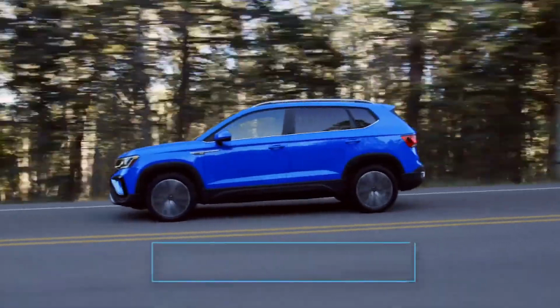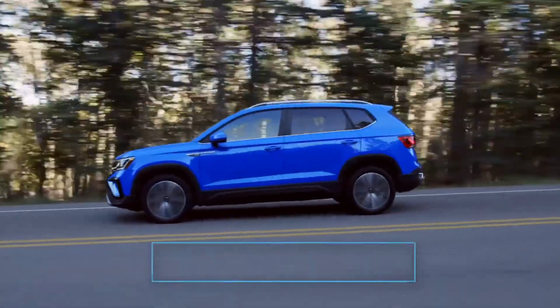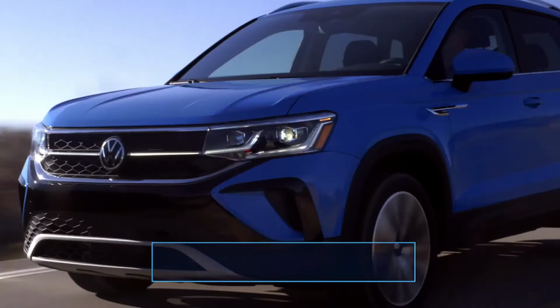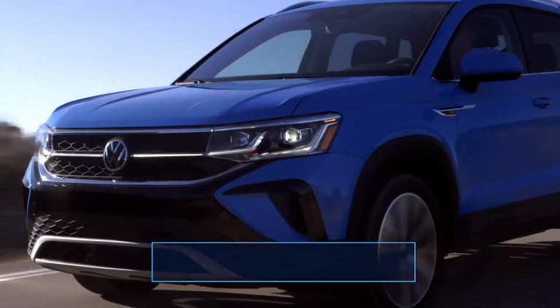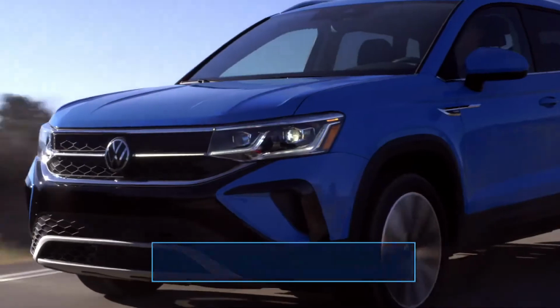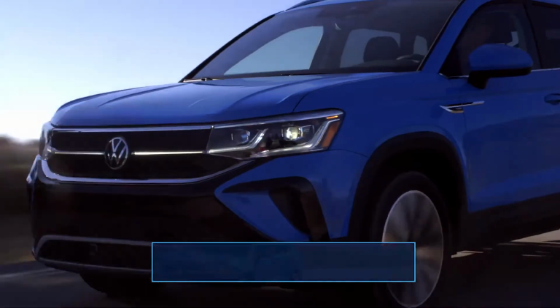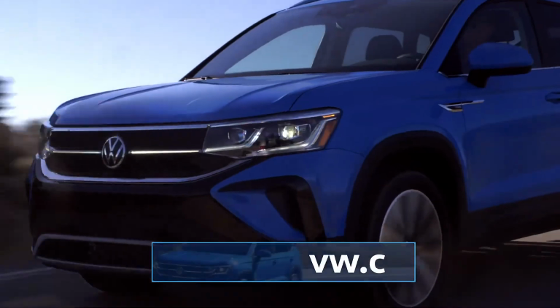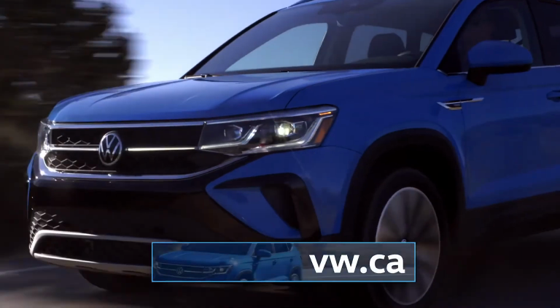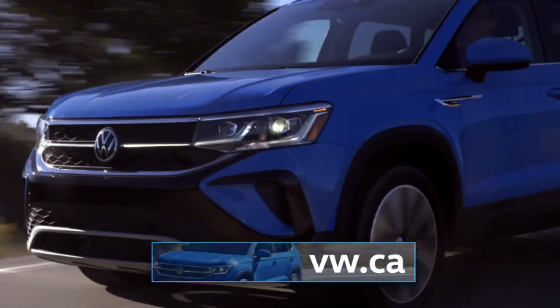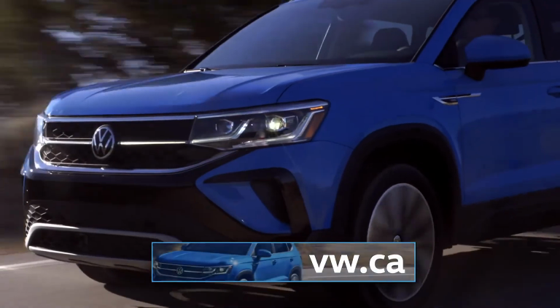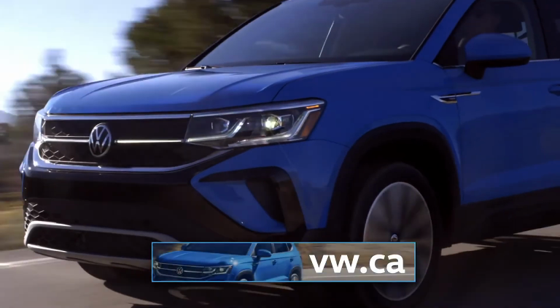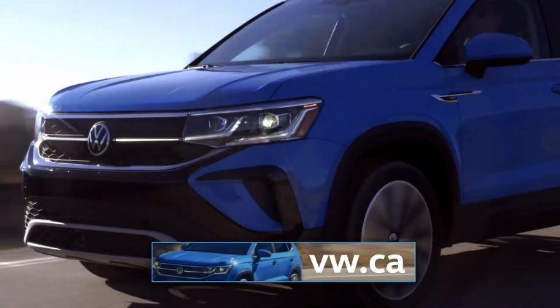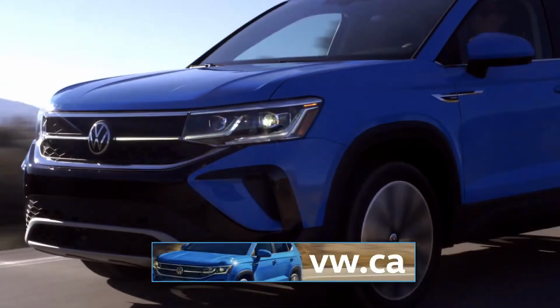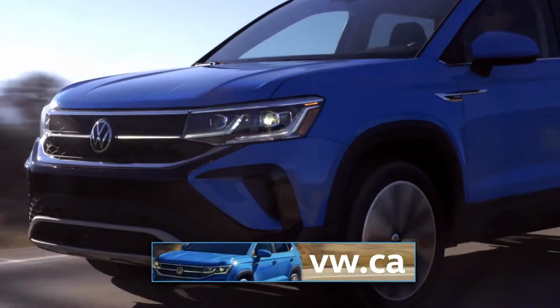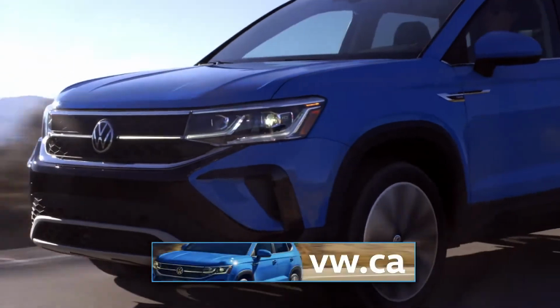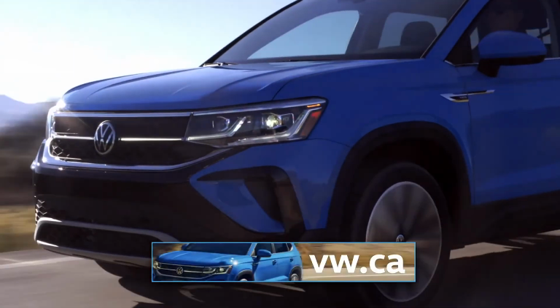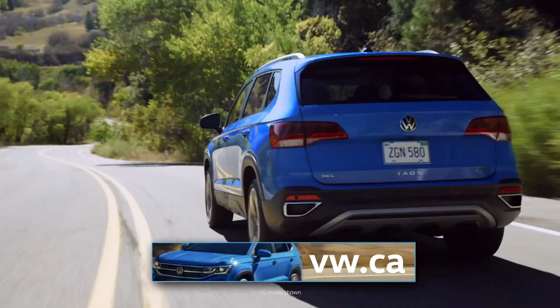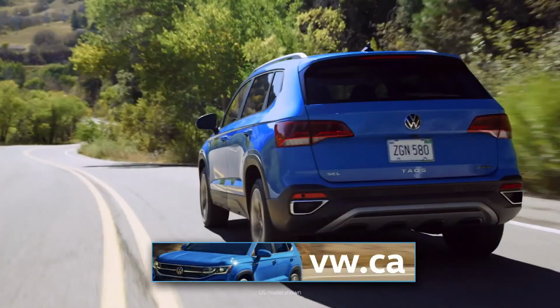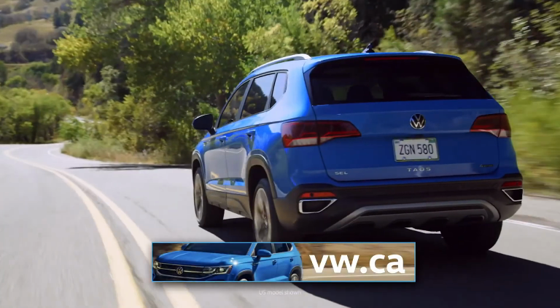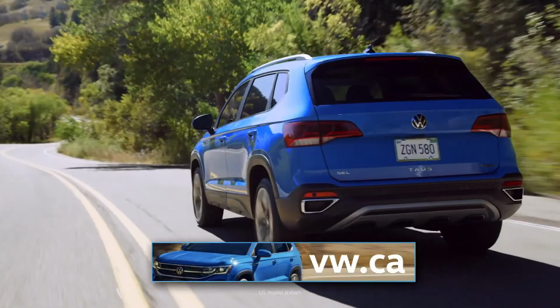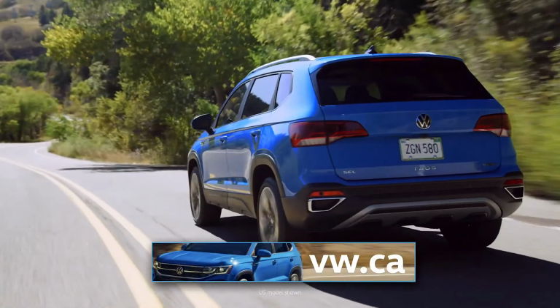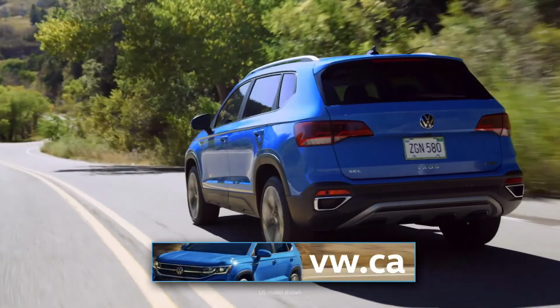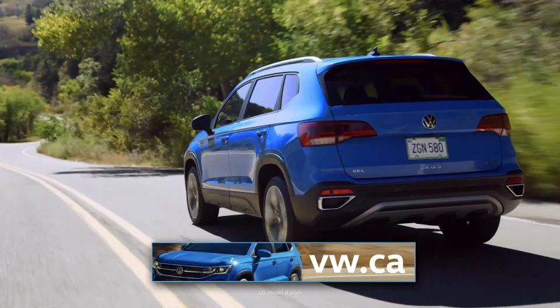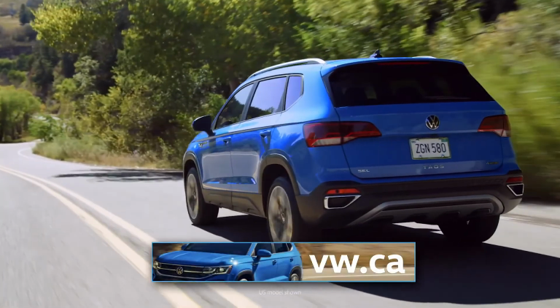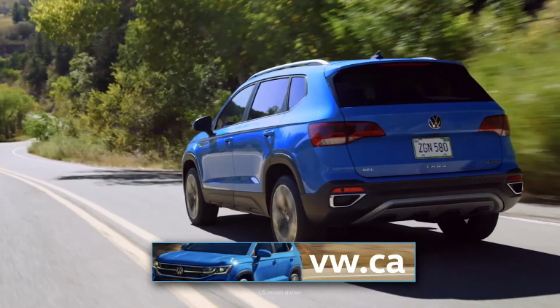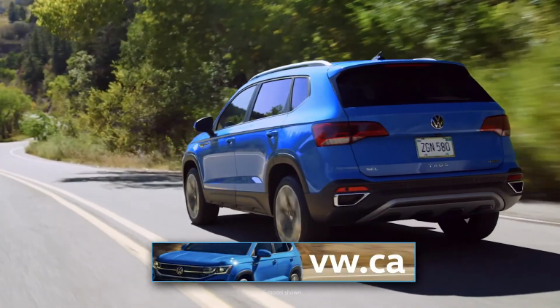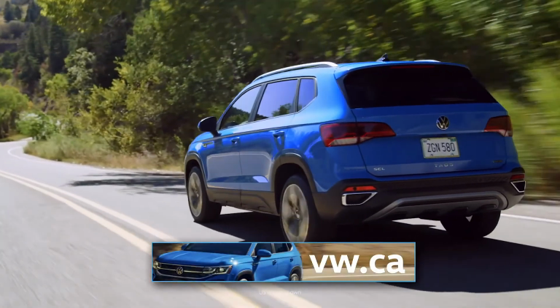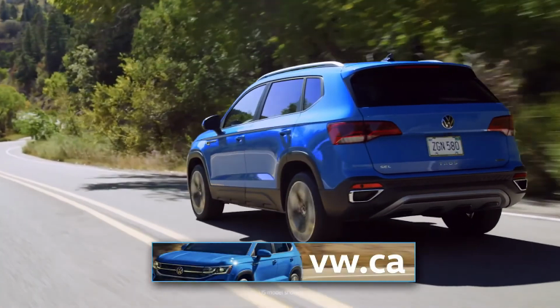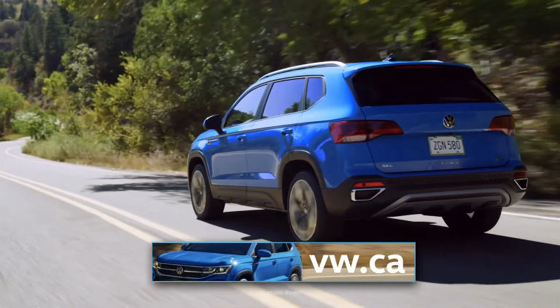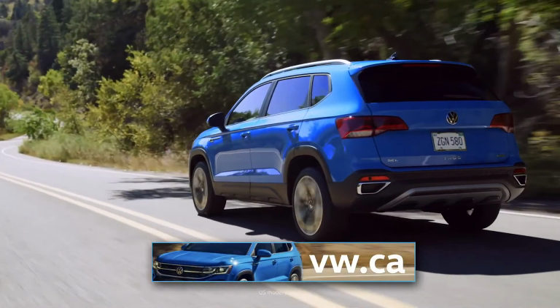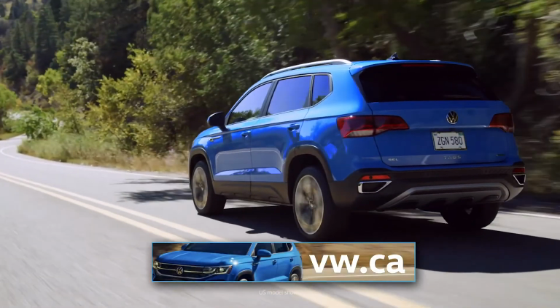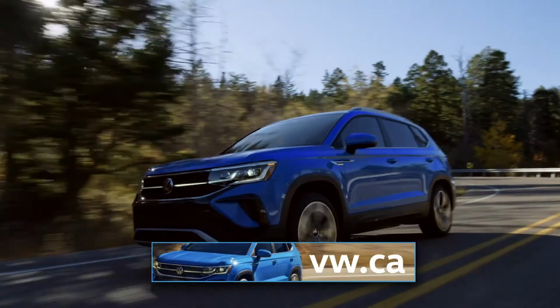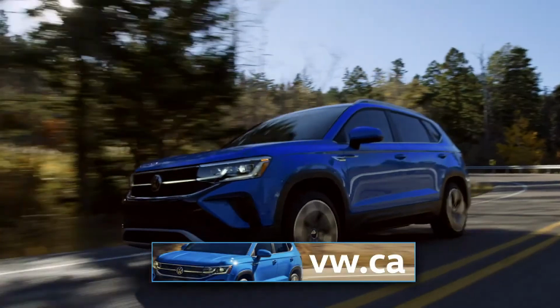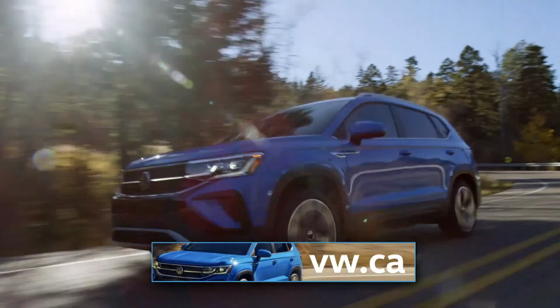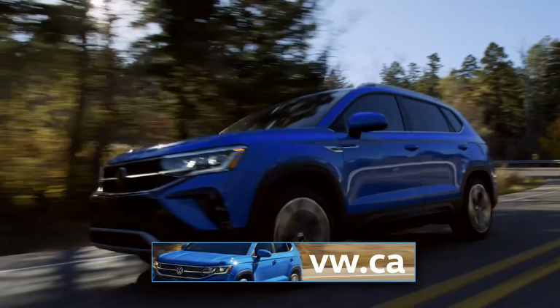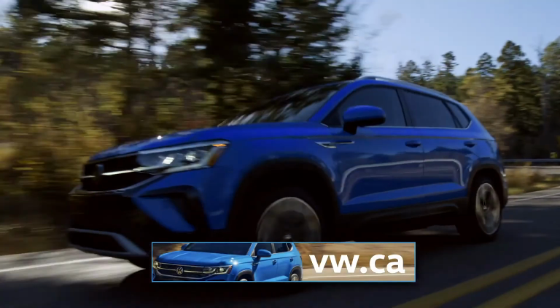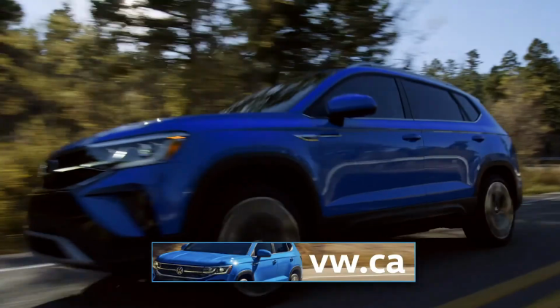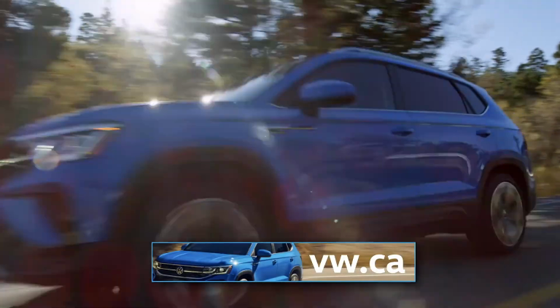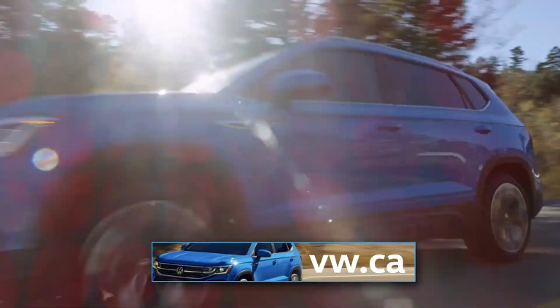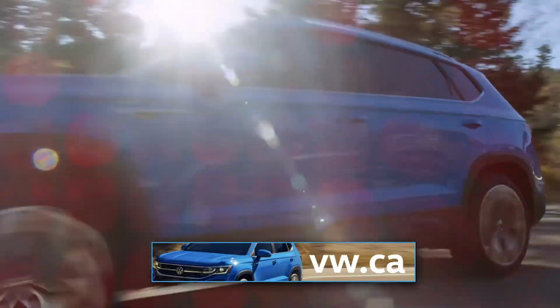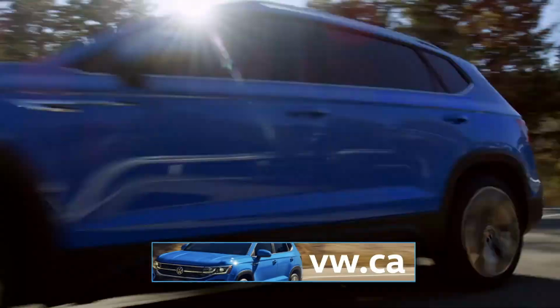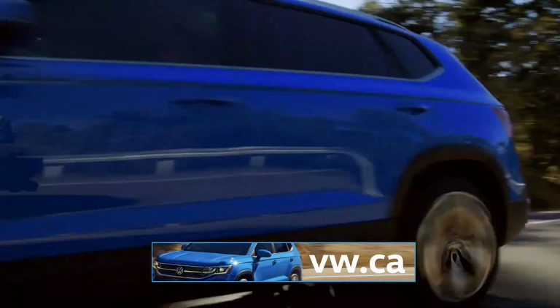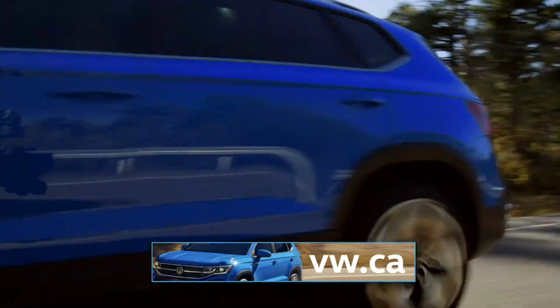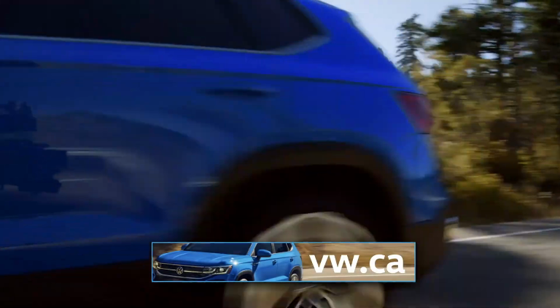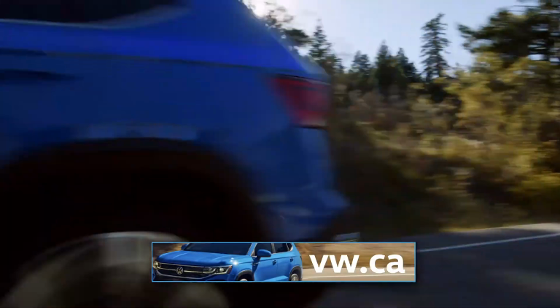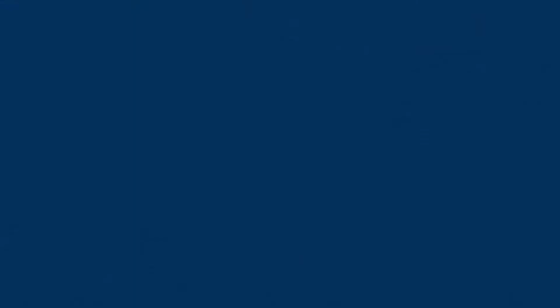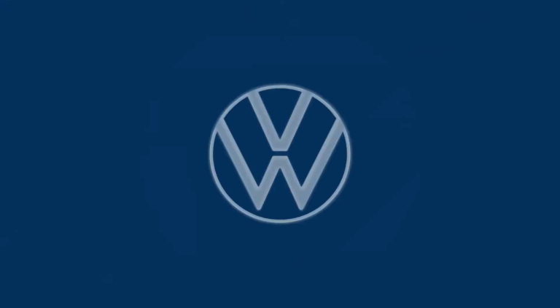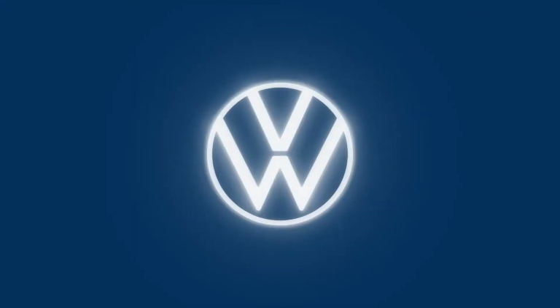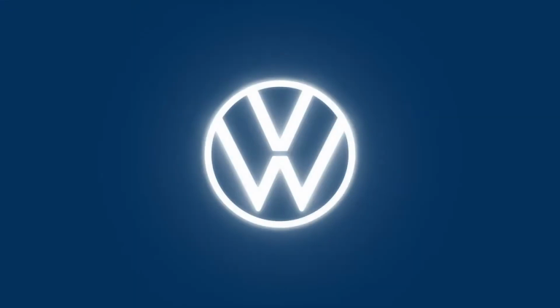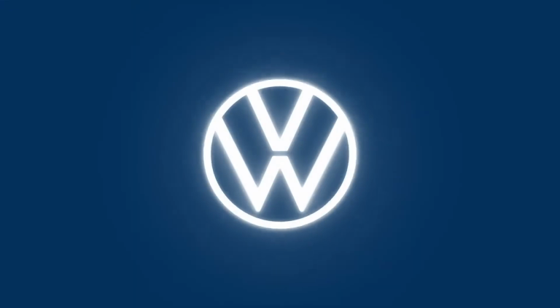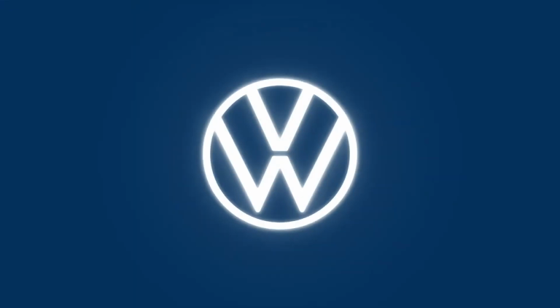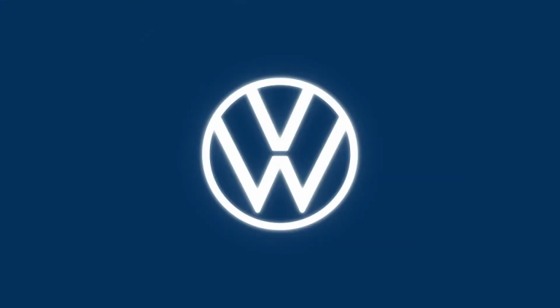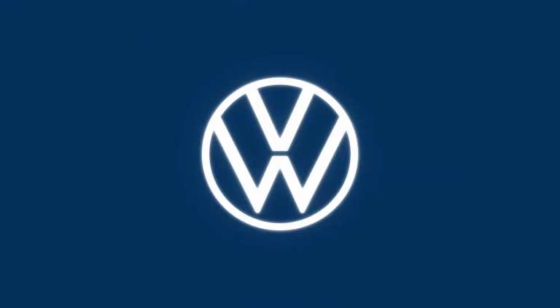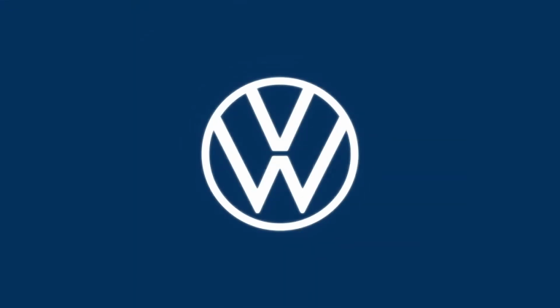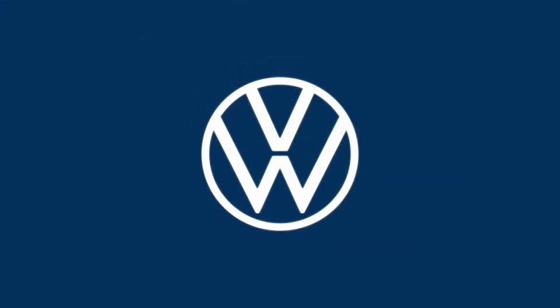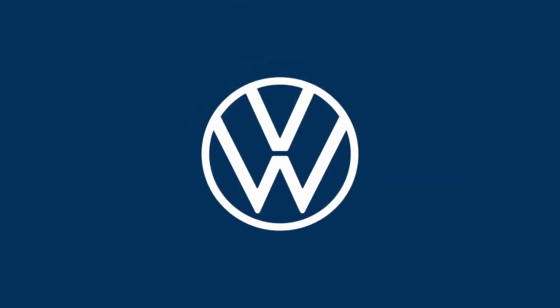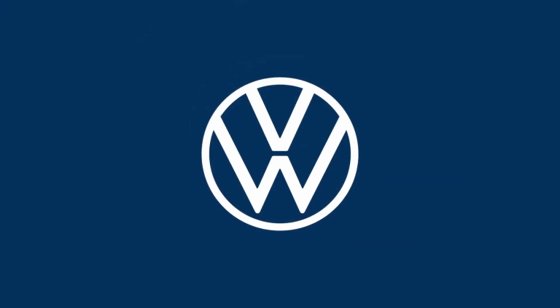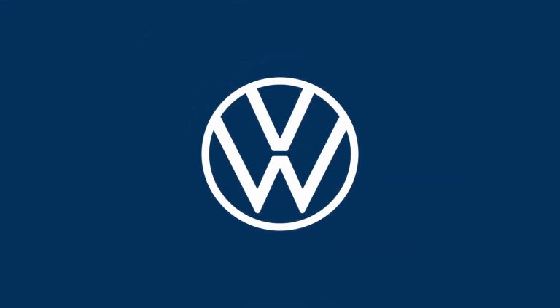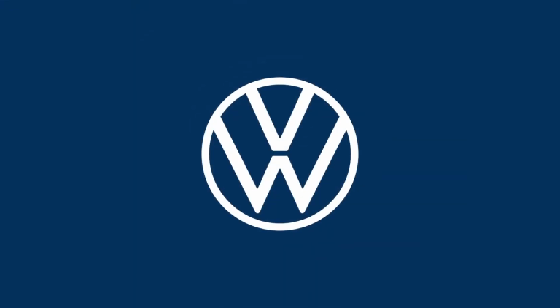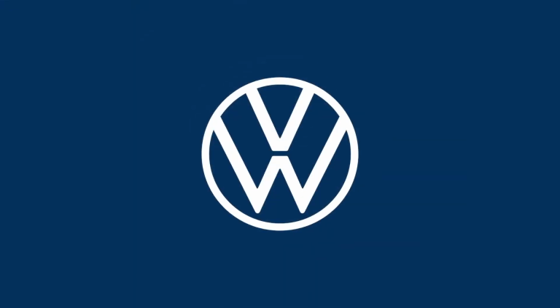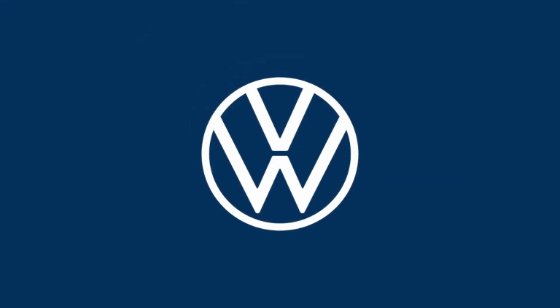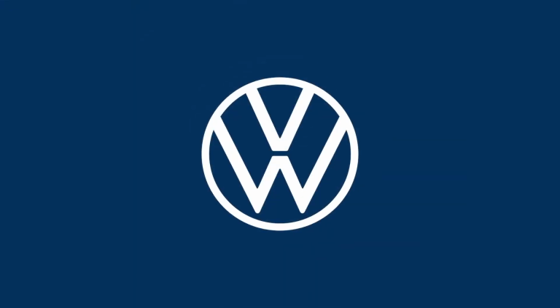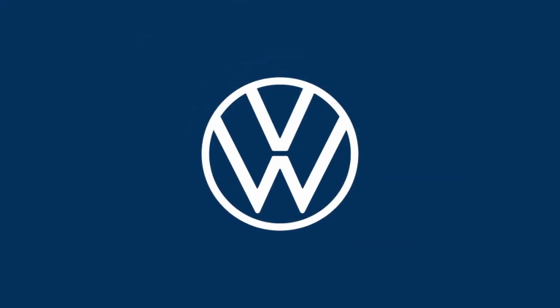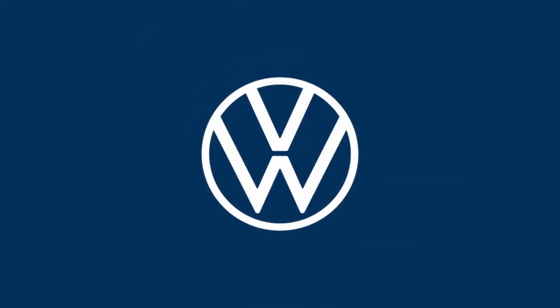Please go to vw.ca for all the details. Volkswagen.